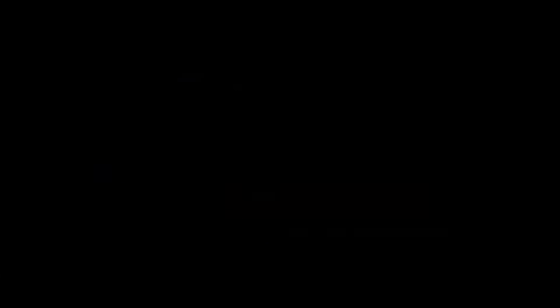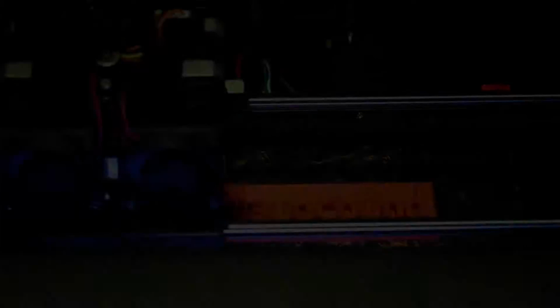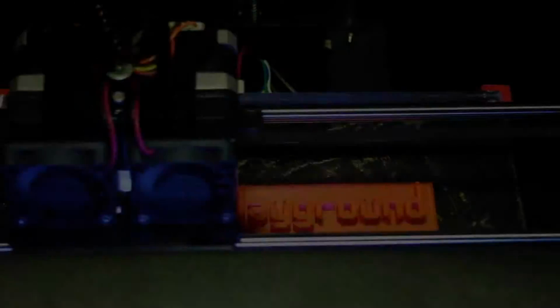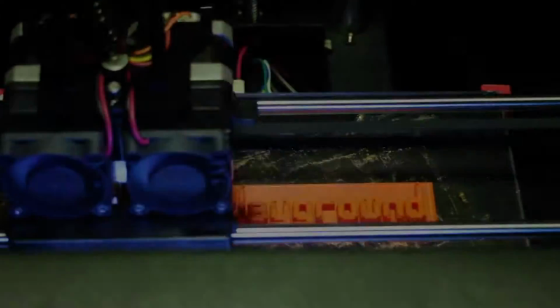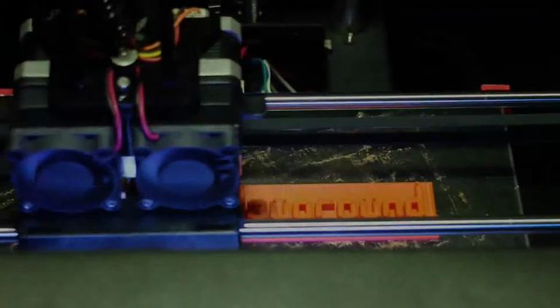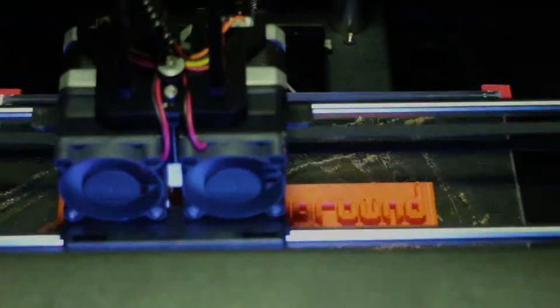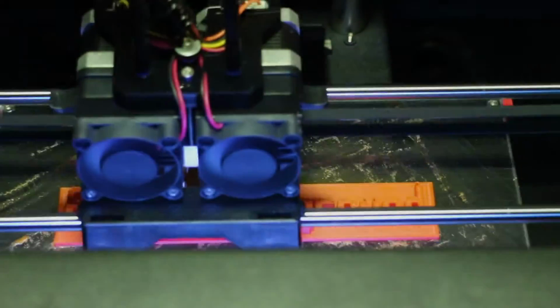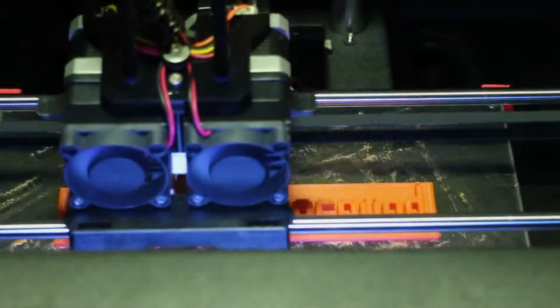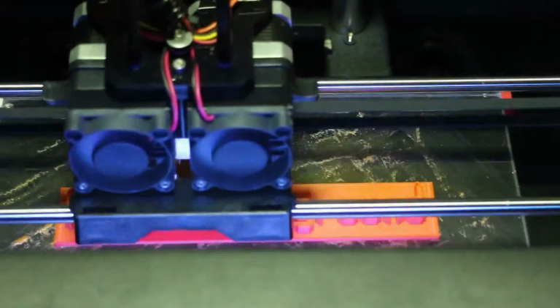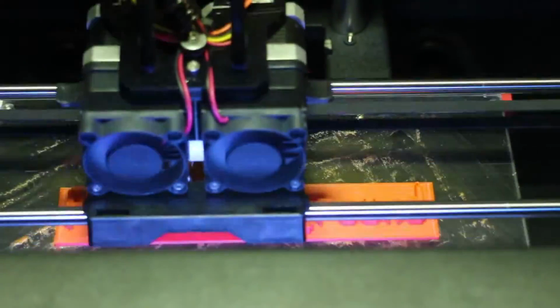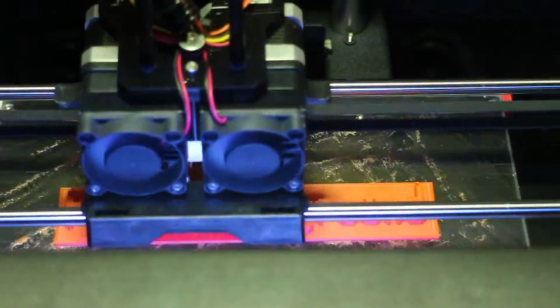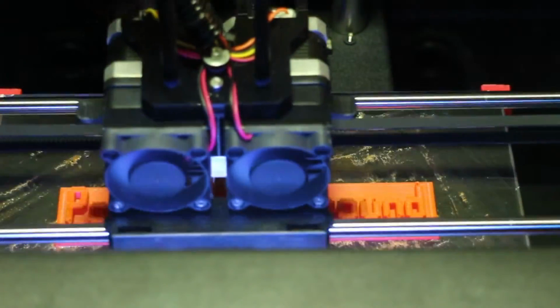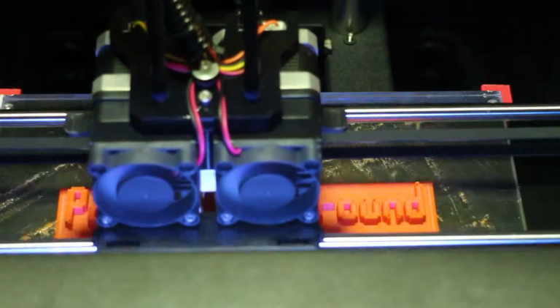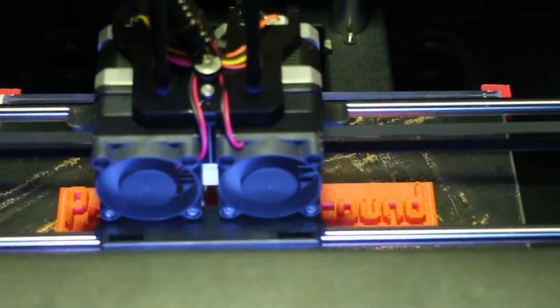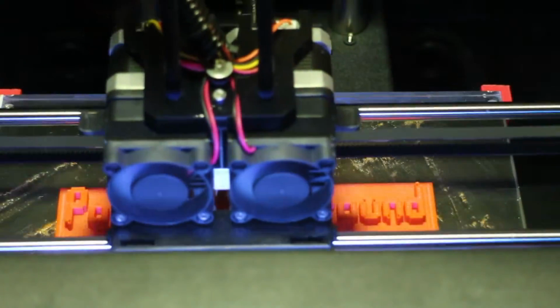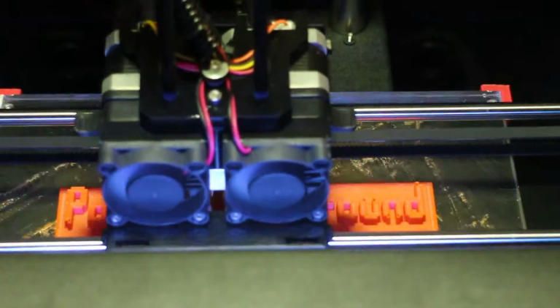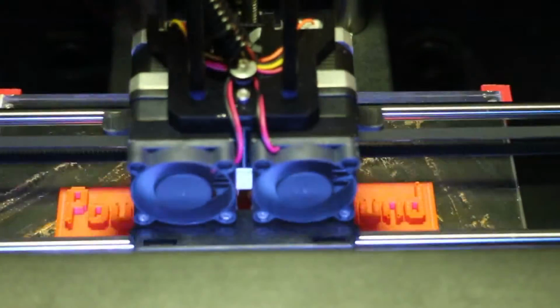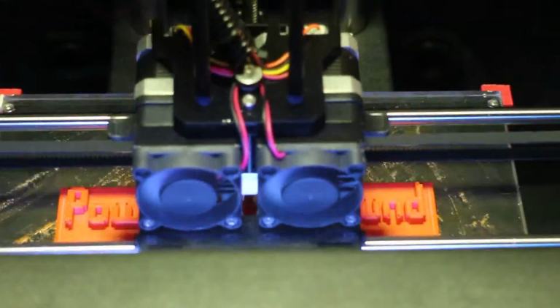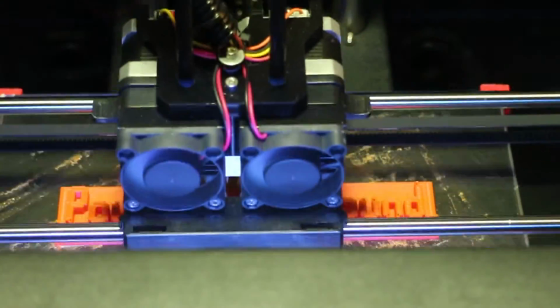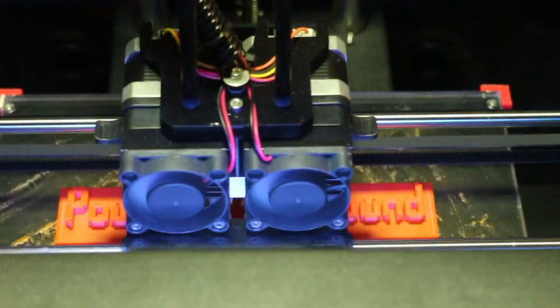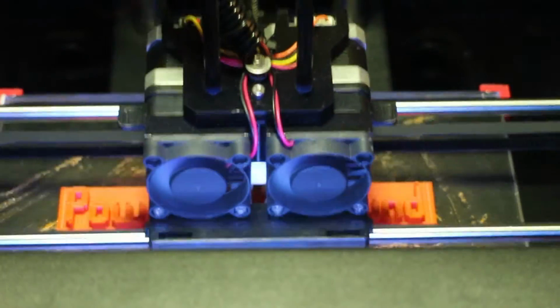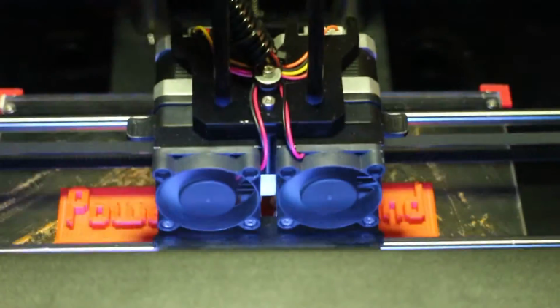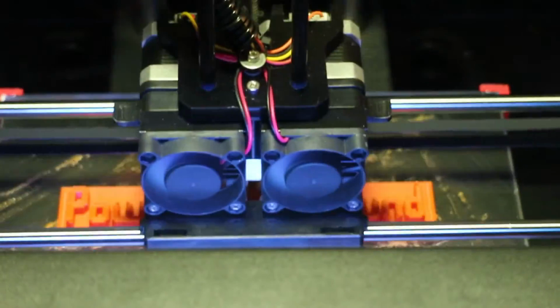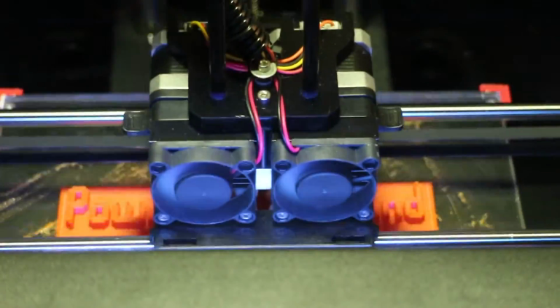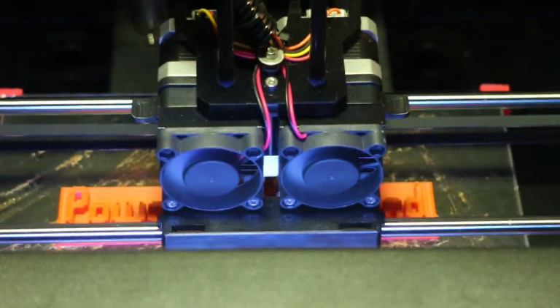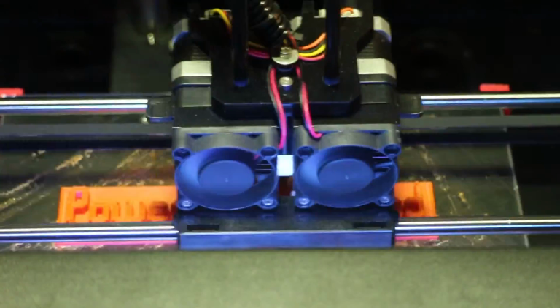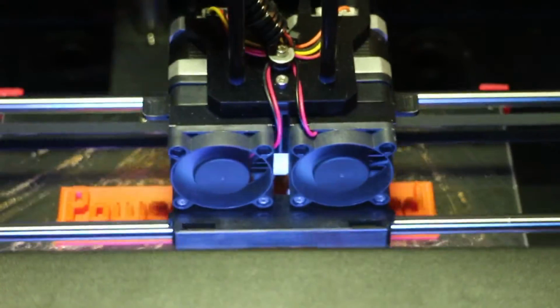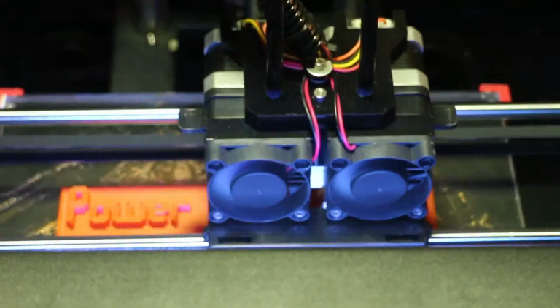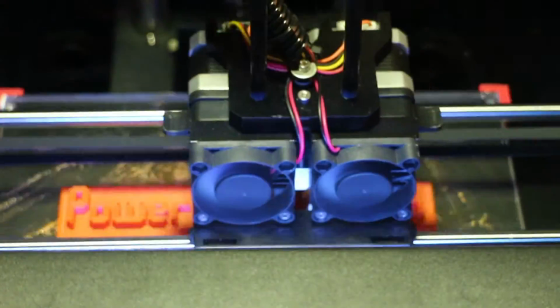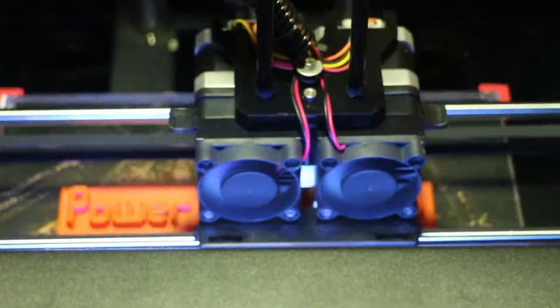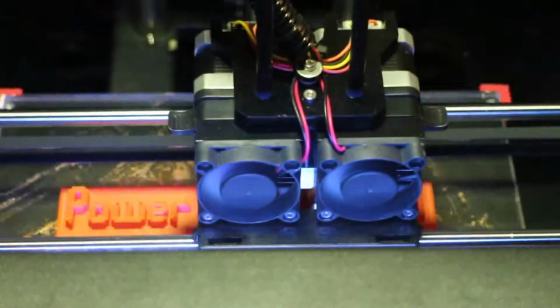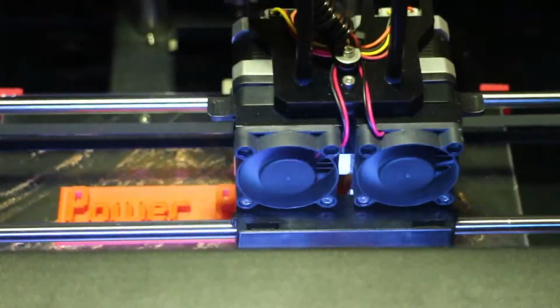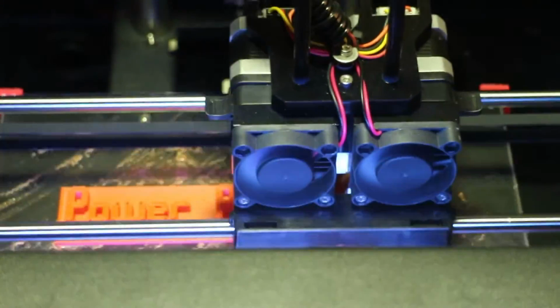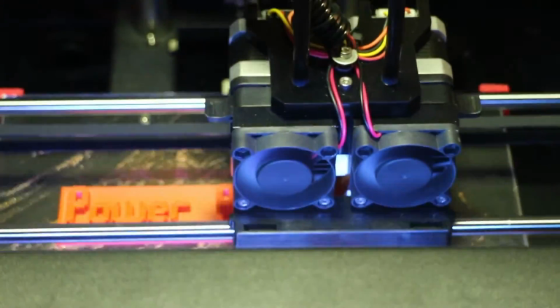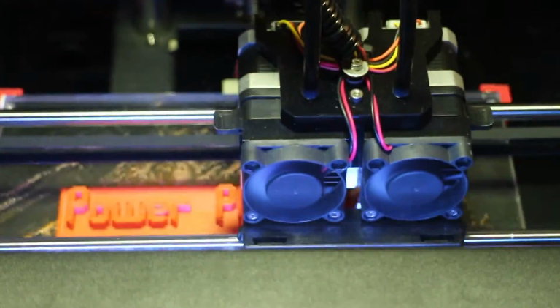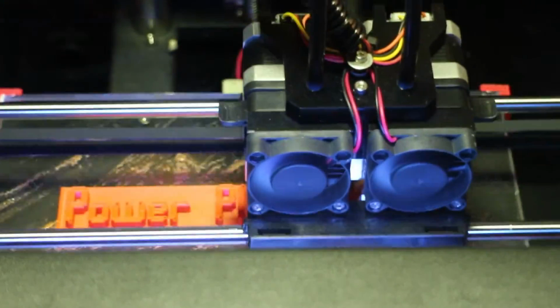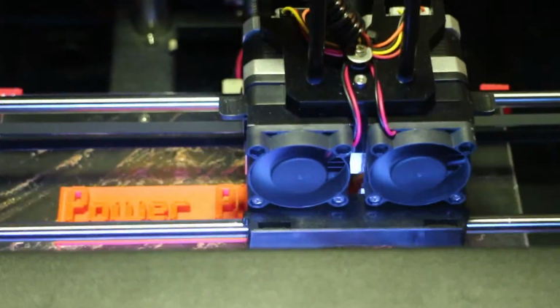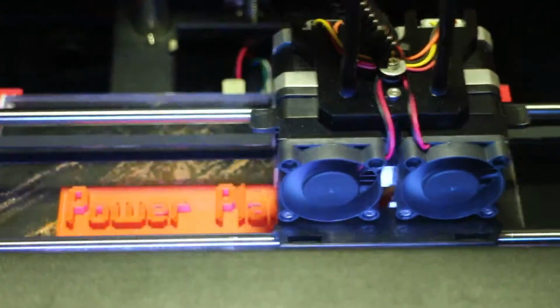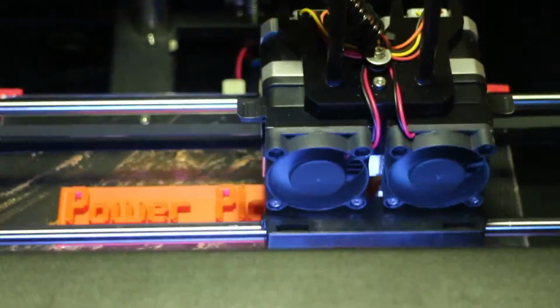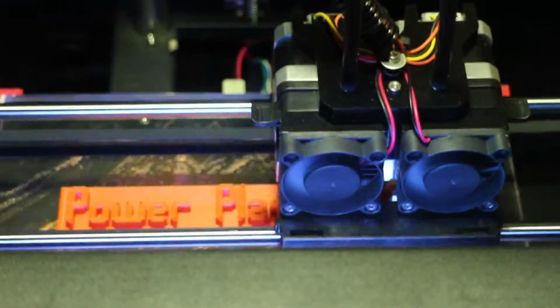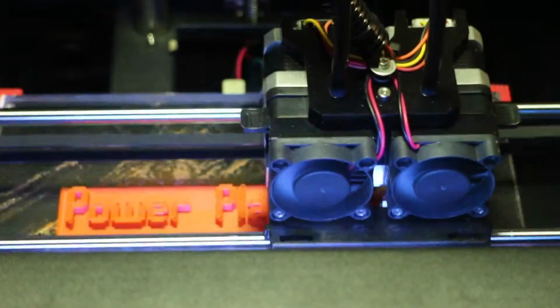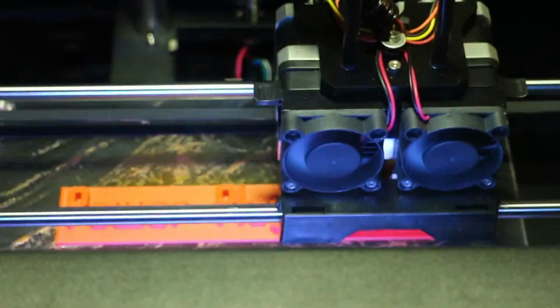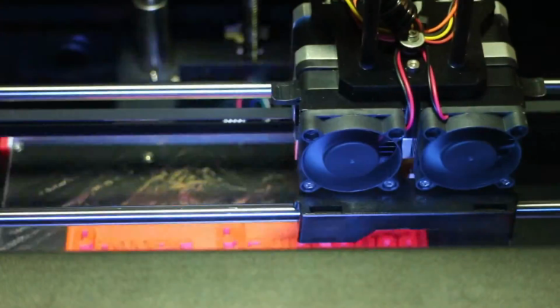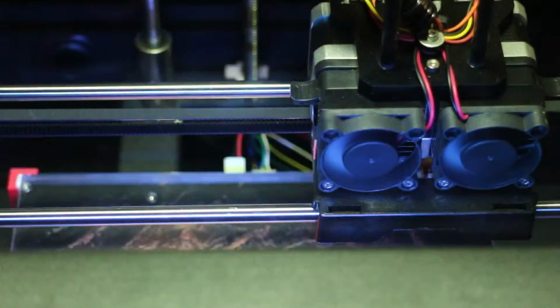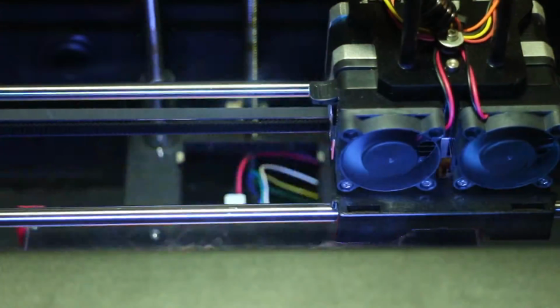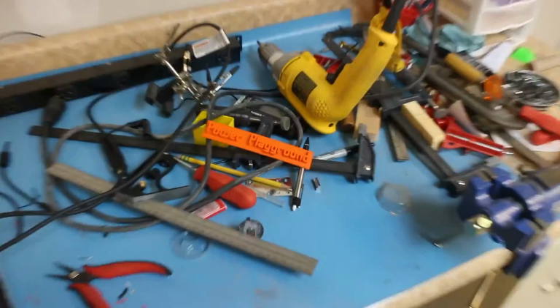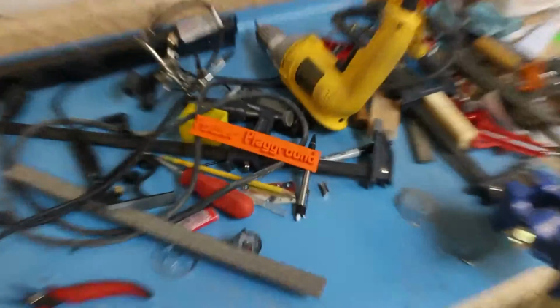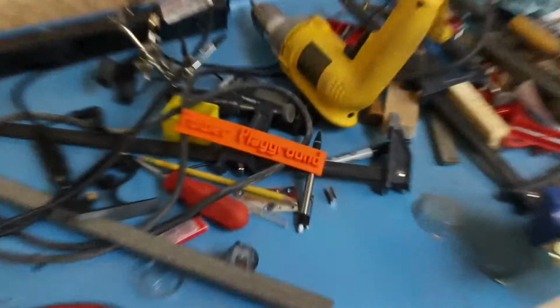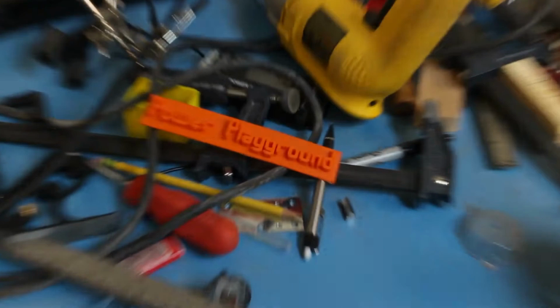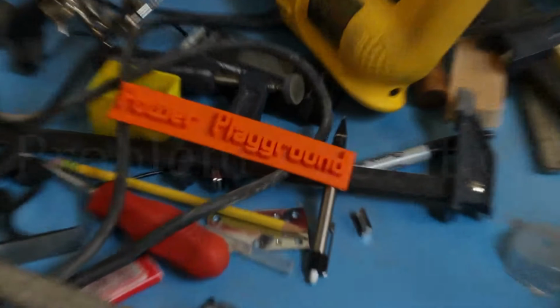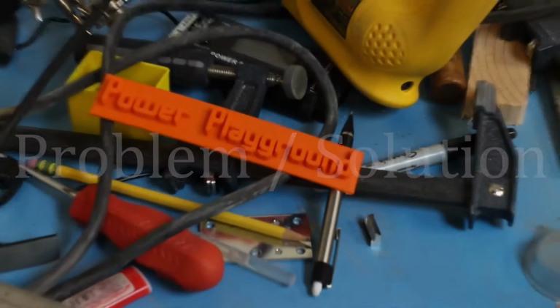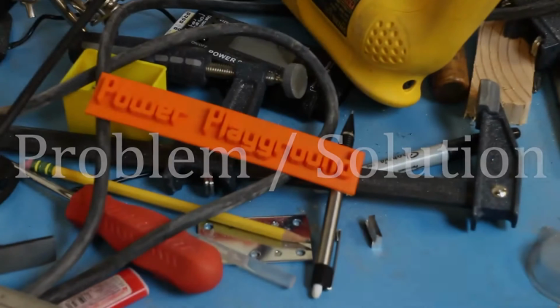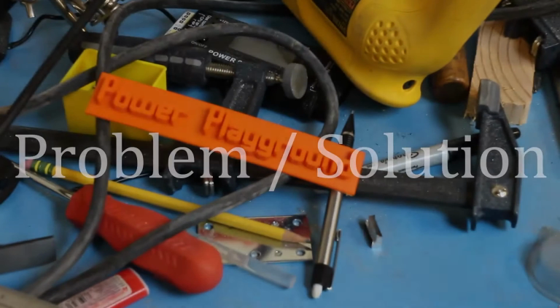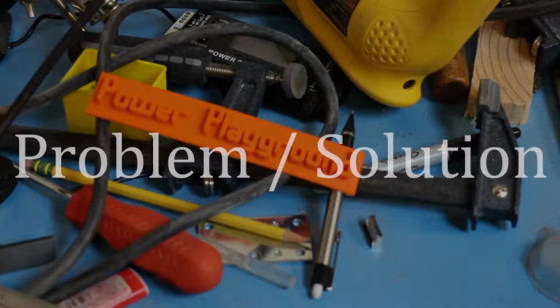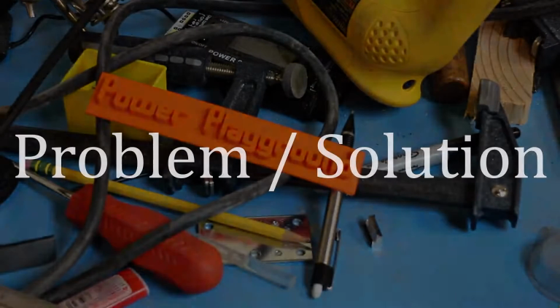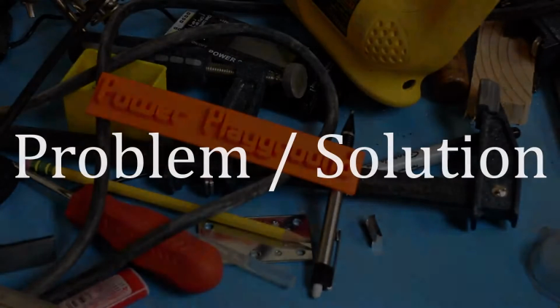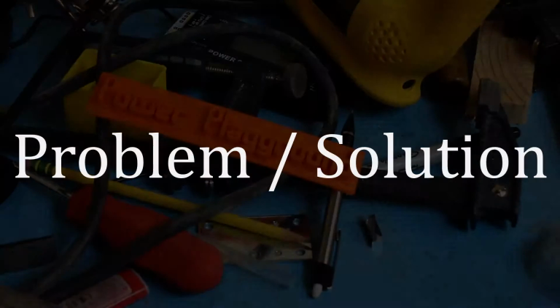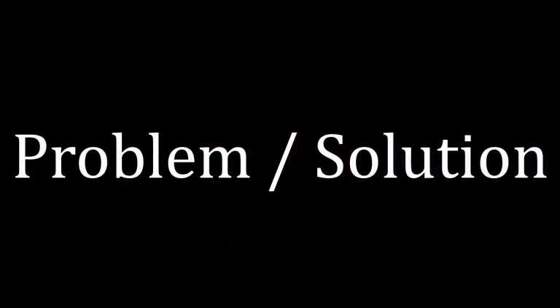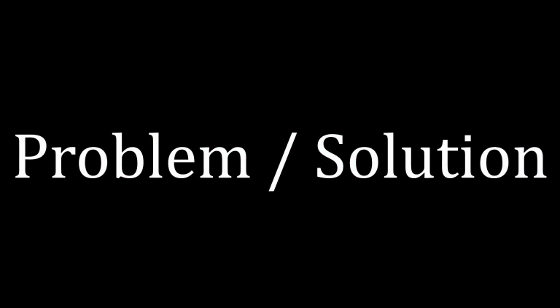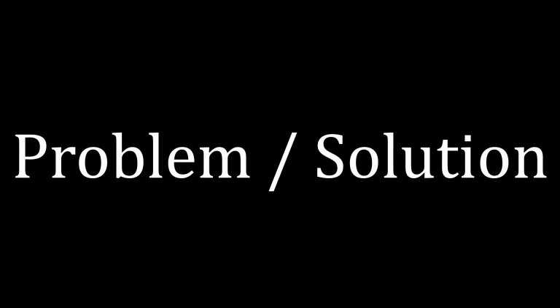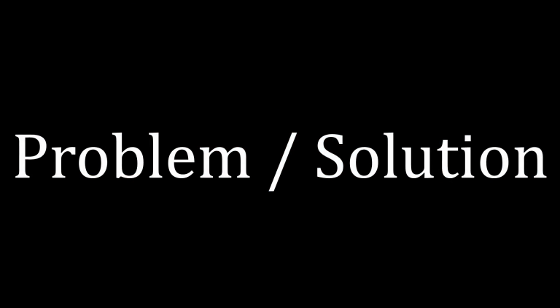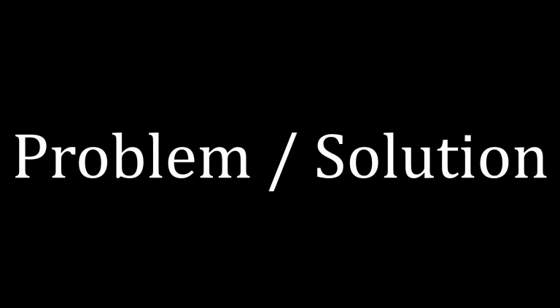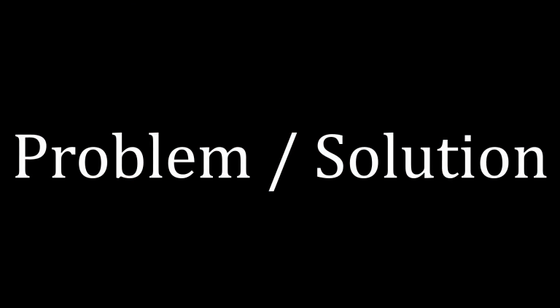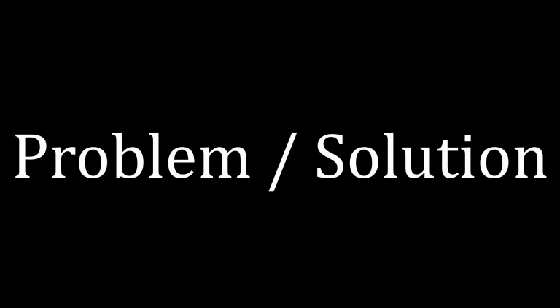Hello everyone and welcome to Power Playground. This is your host Michael and today we're gonna be focusing on a new series called Problem Solution.